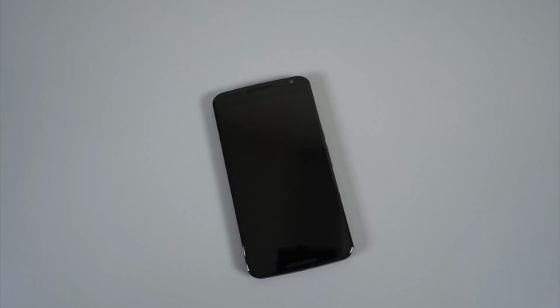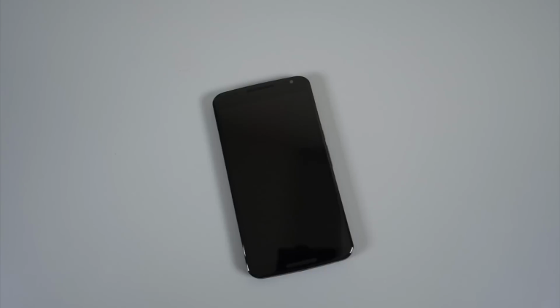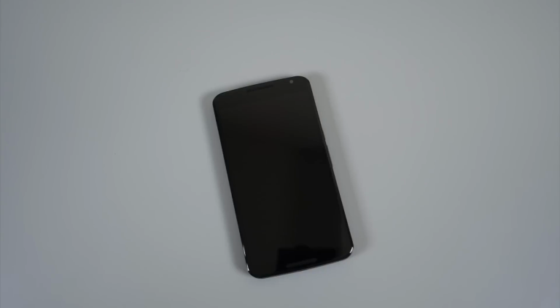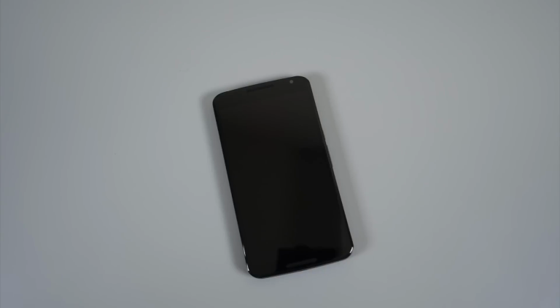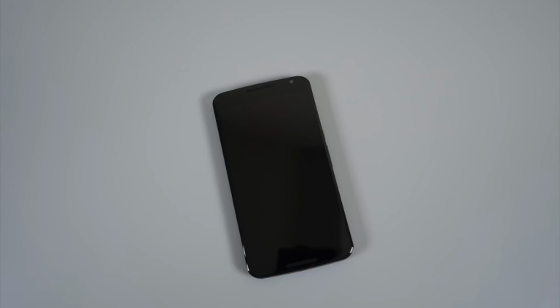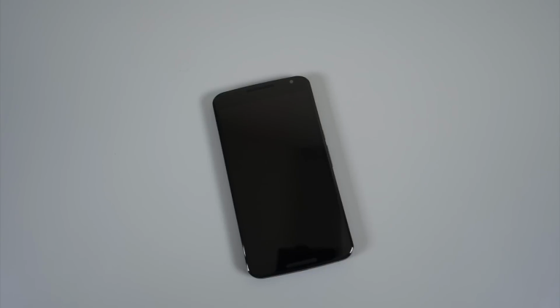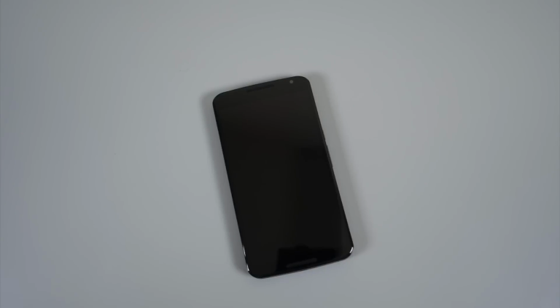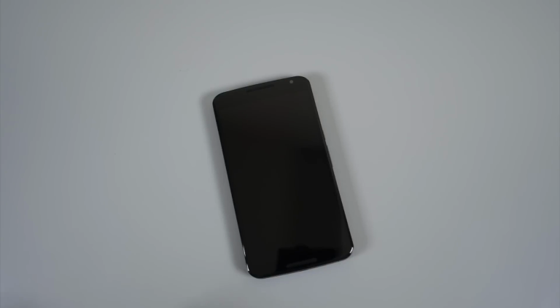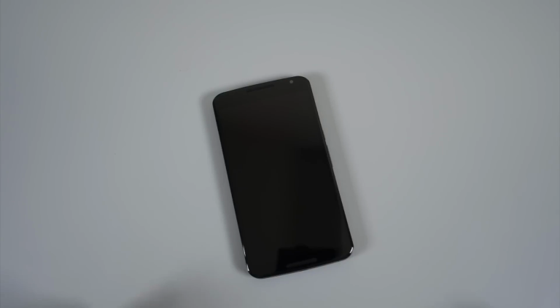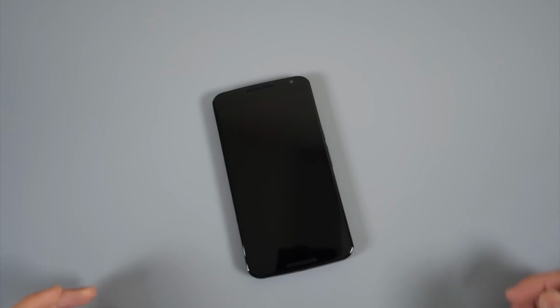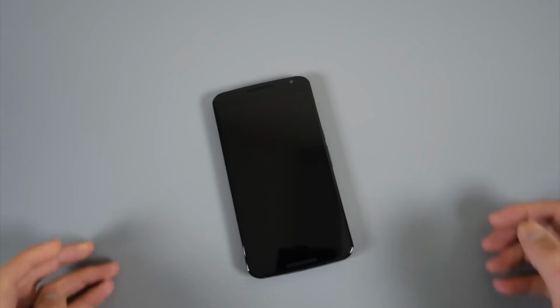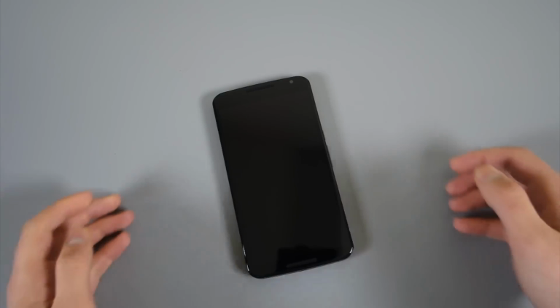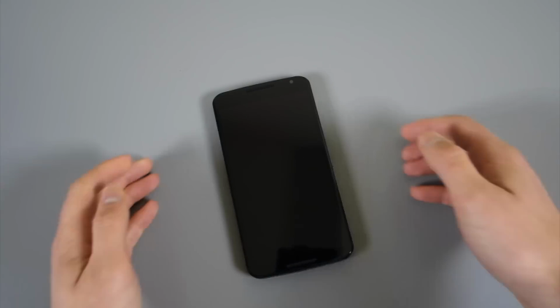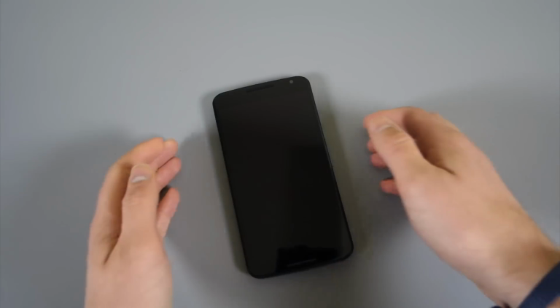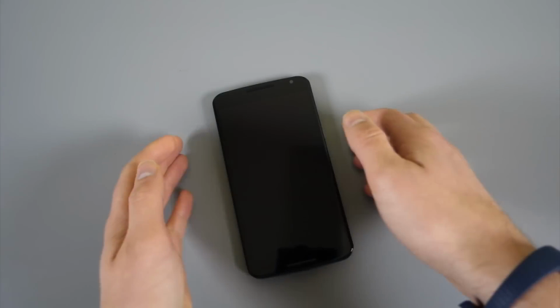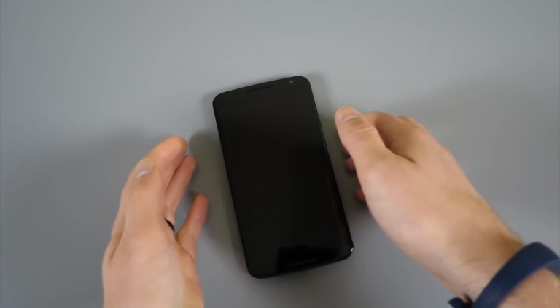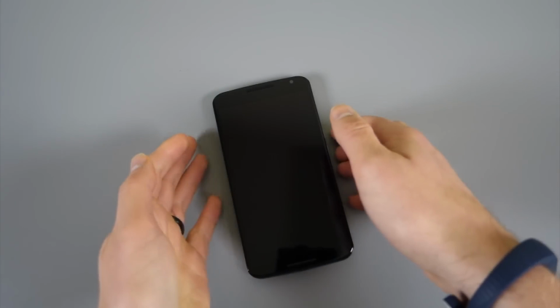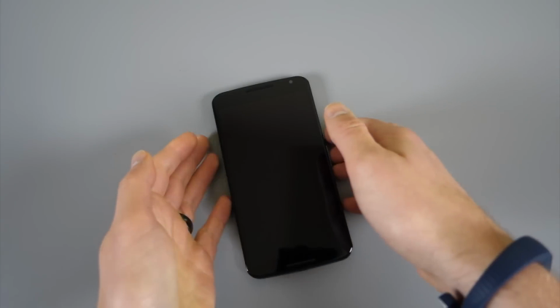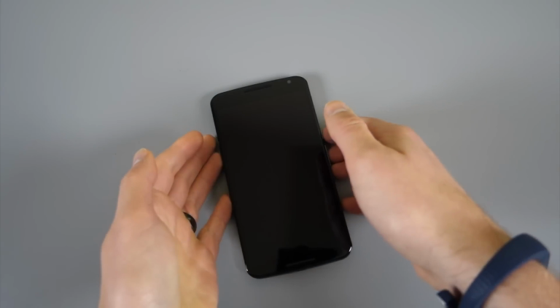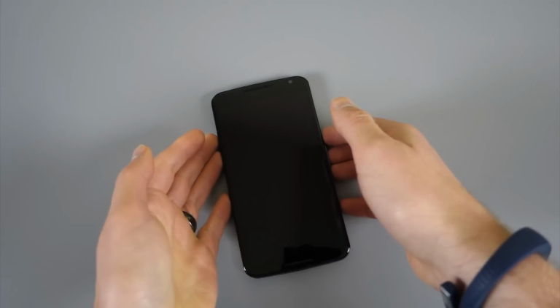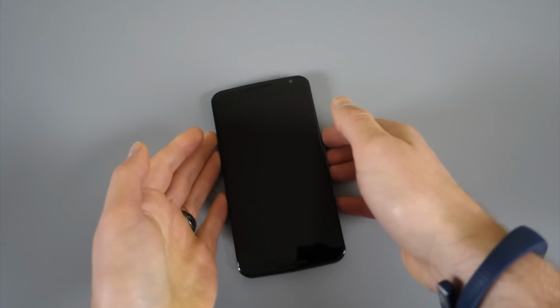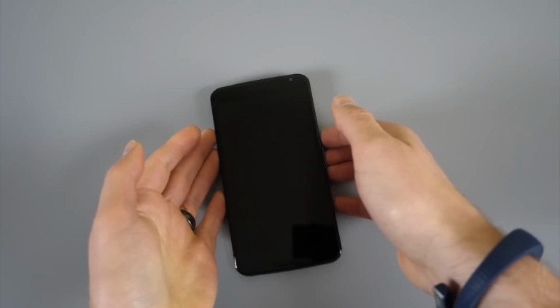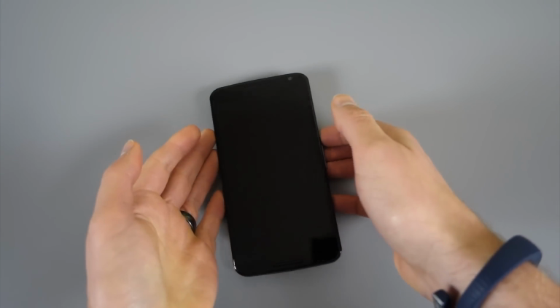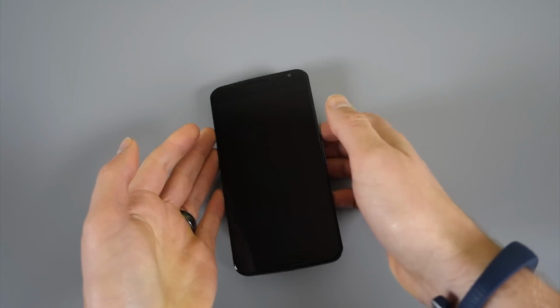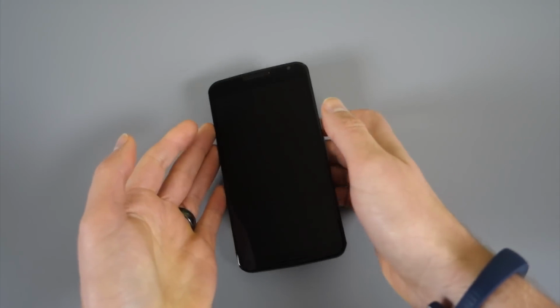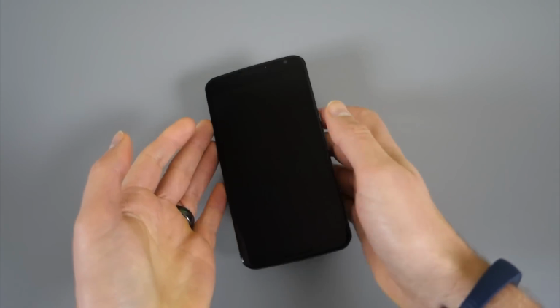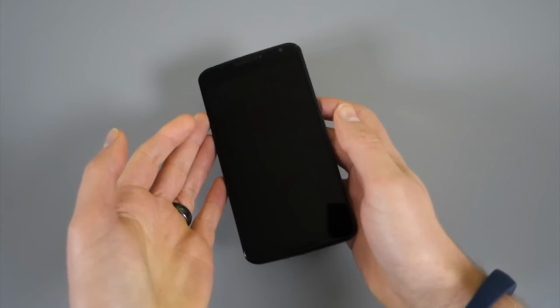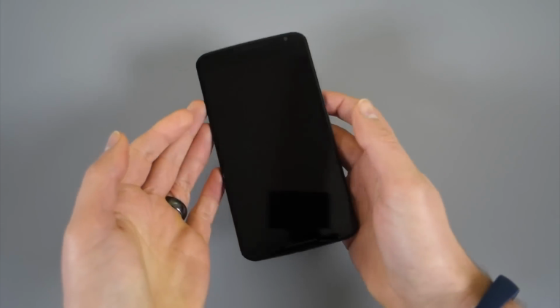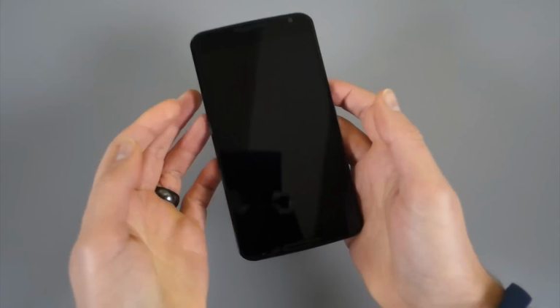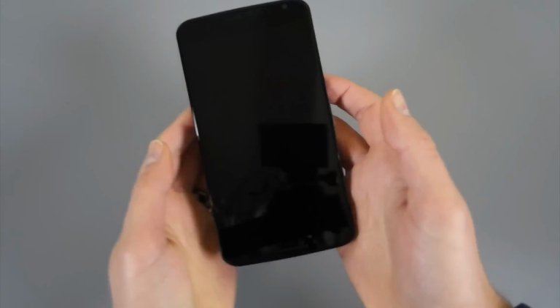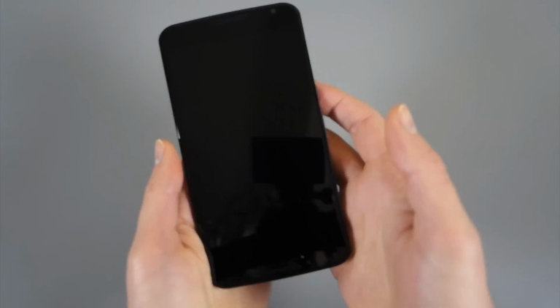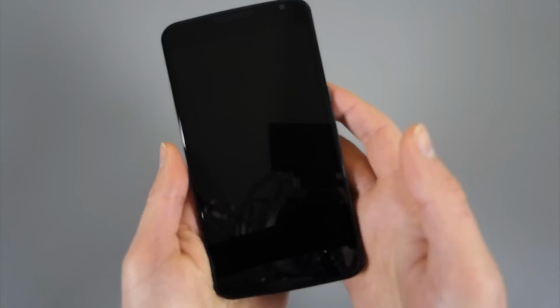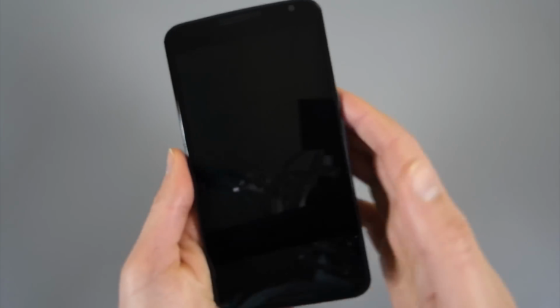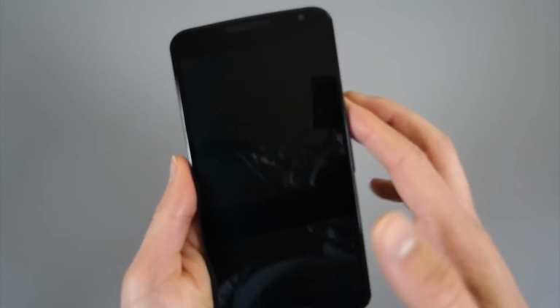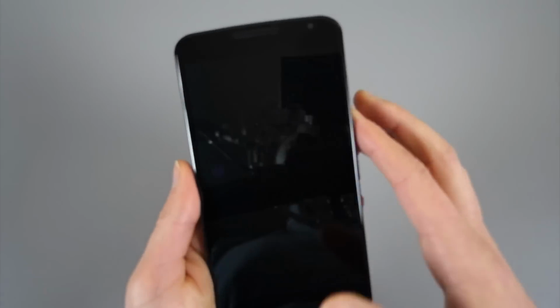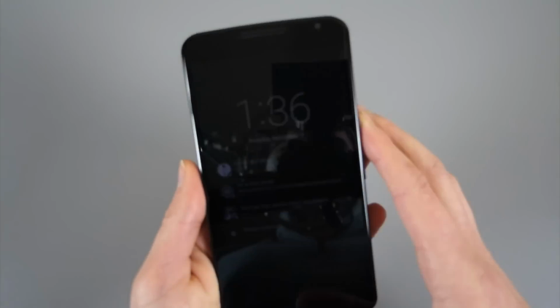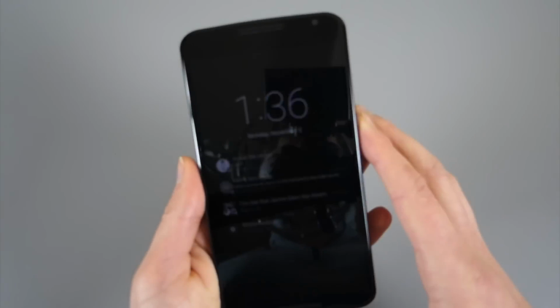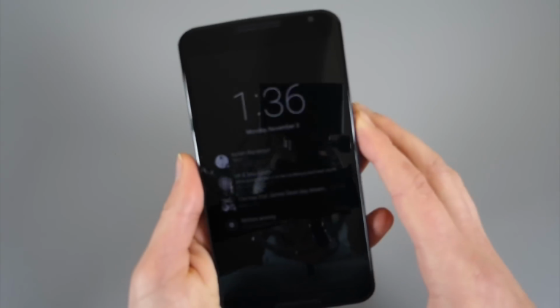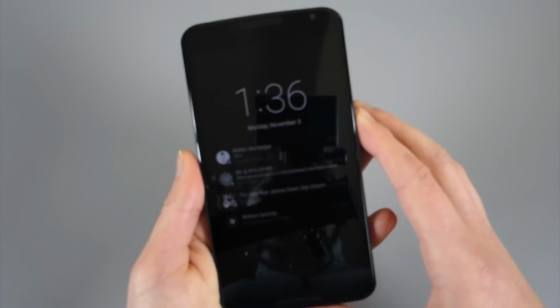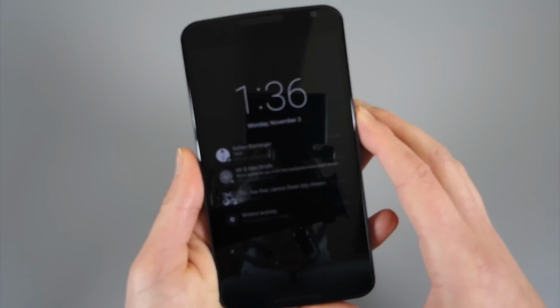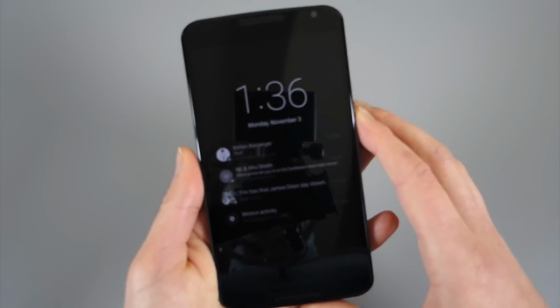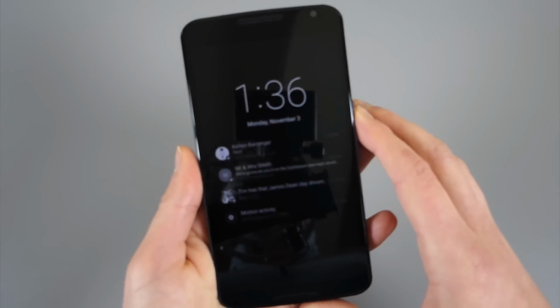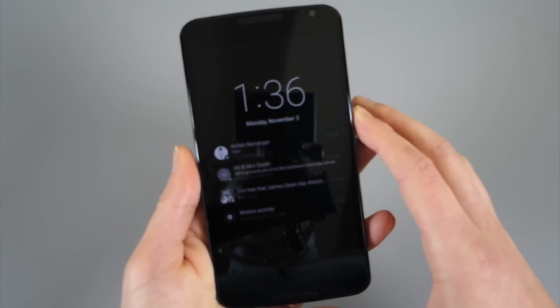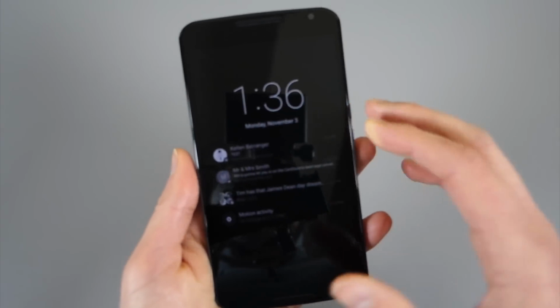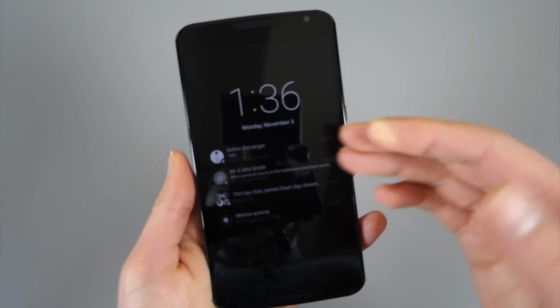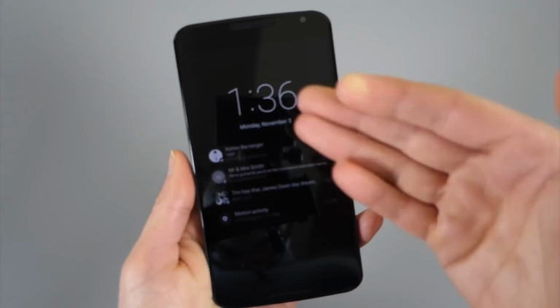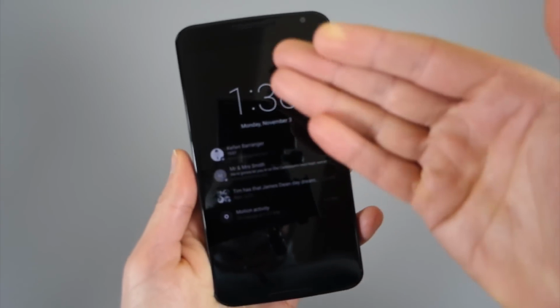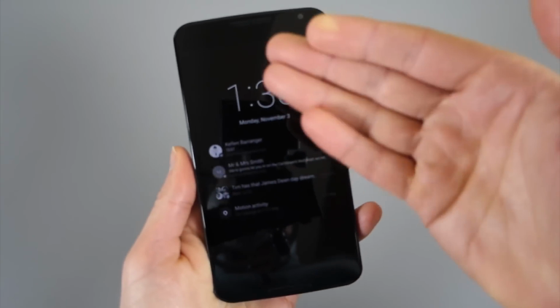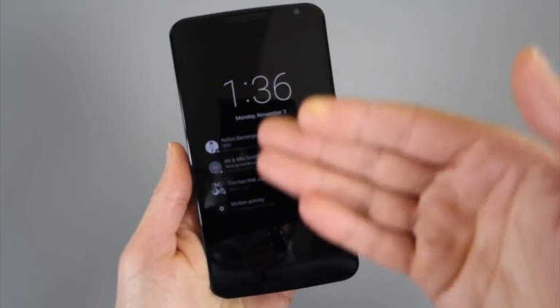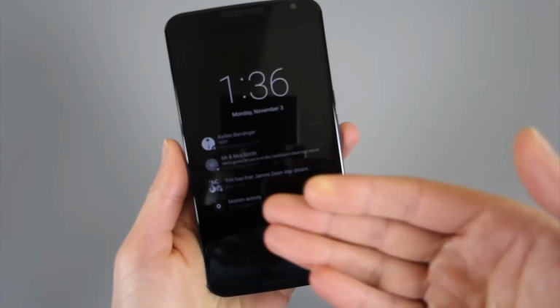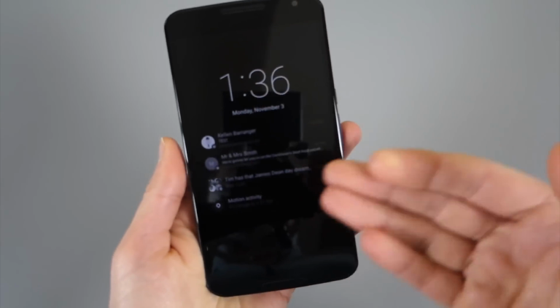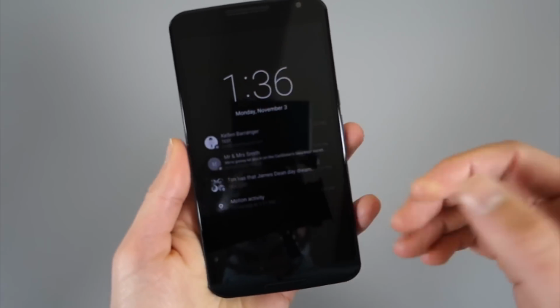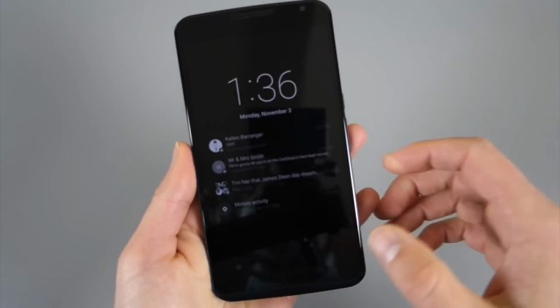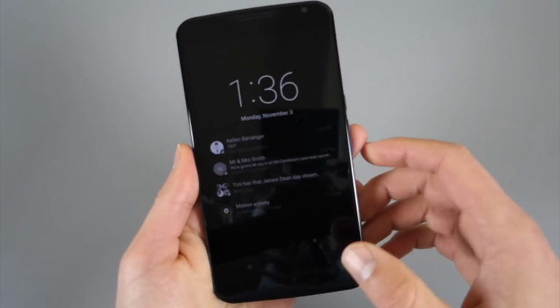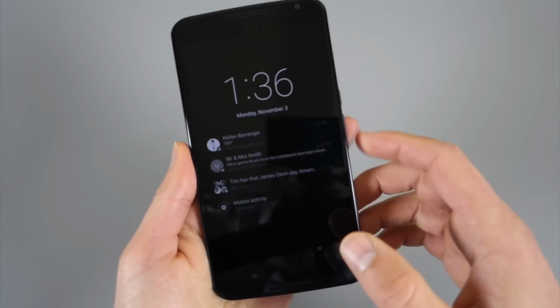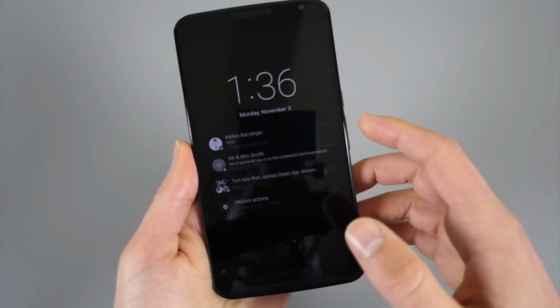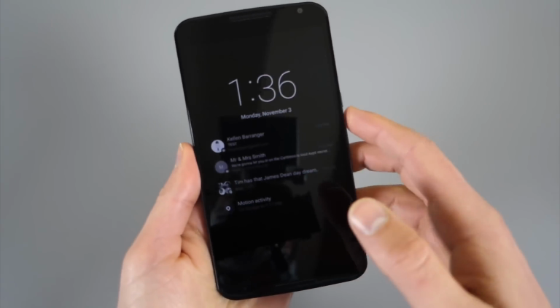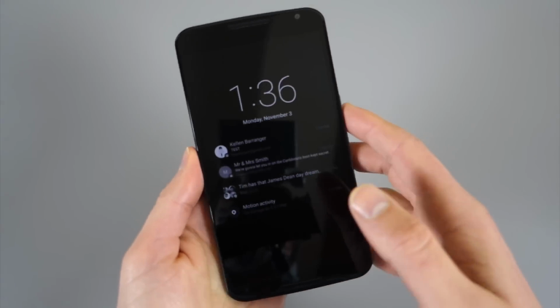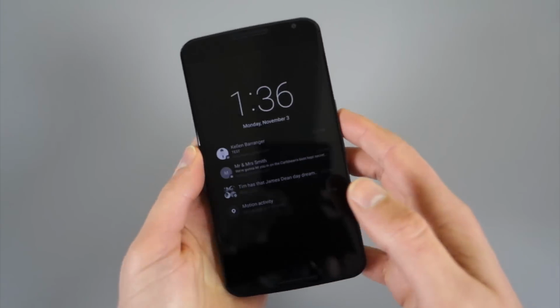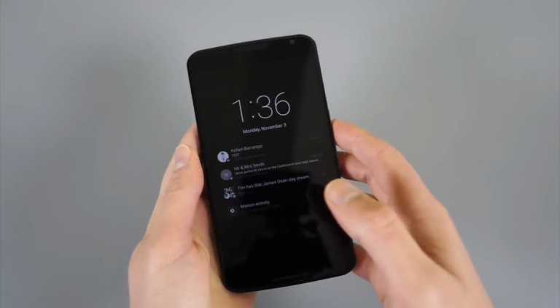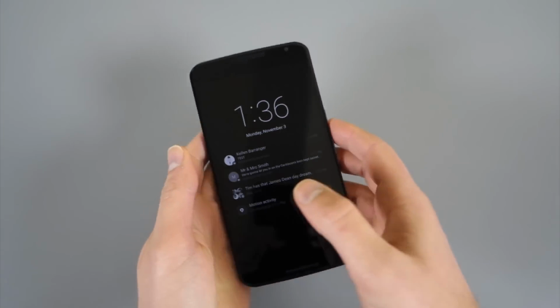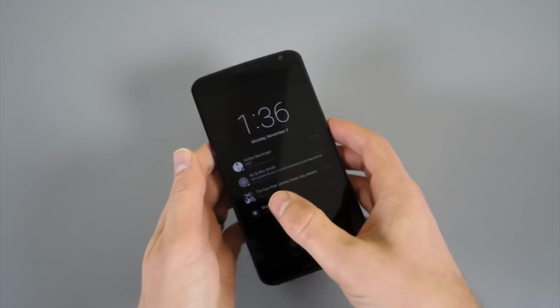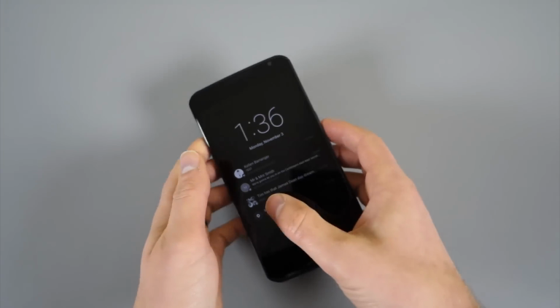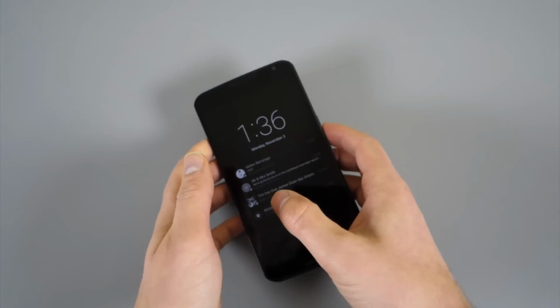Hey, what's up guys? Kellan here with Droid Life and we're taking a look at one of the coolest features of the Nexus 6. You can see it lighting up there.